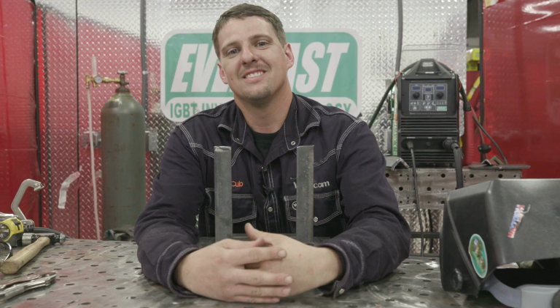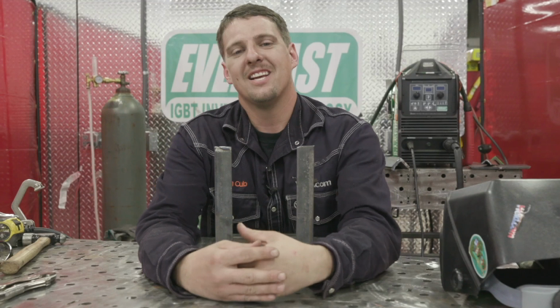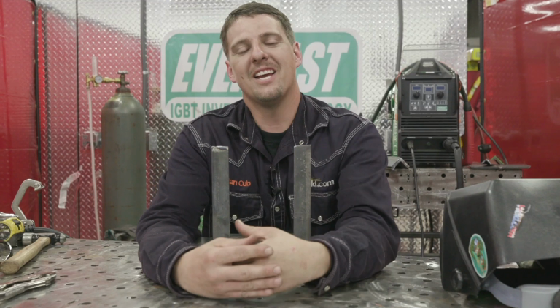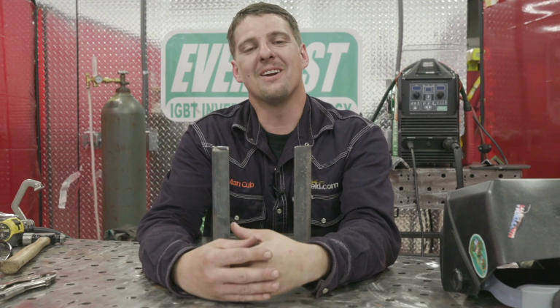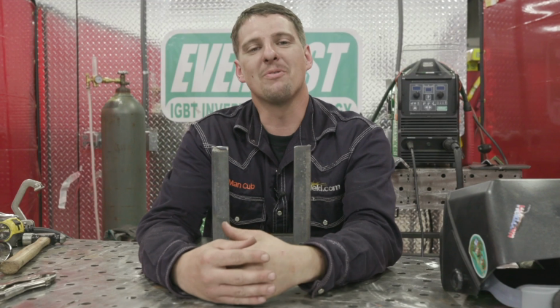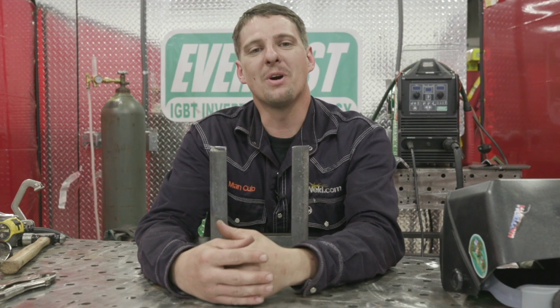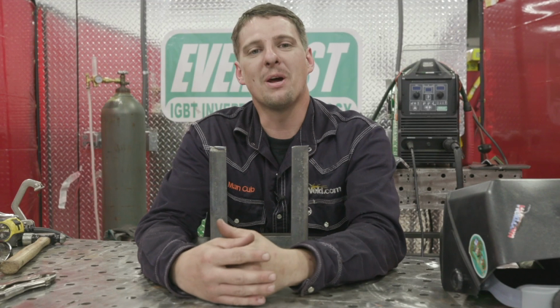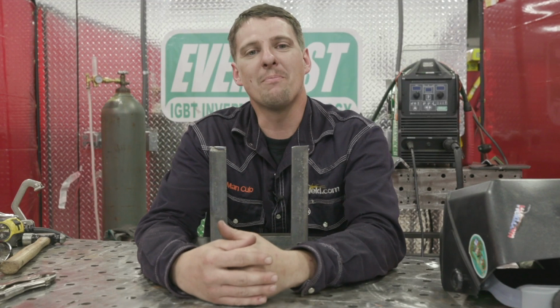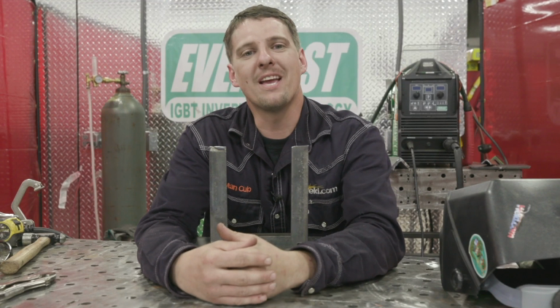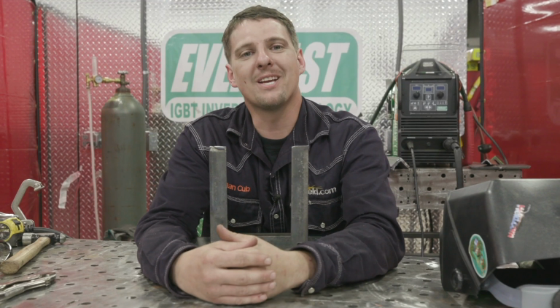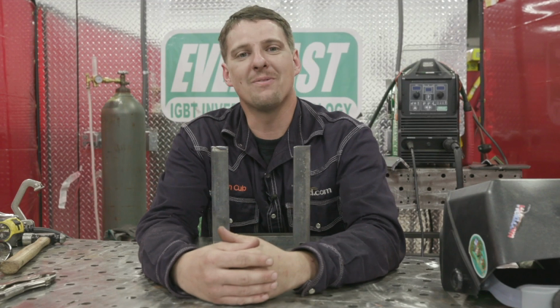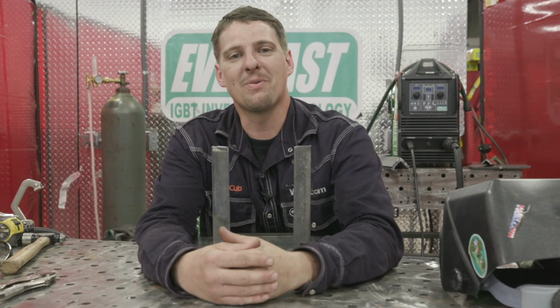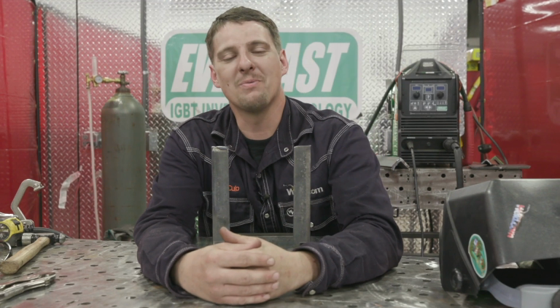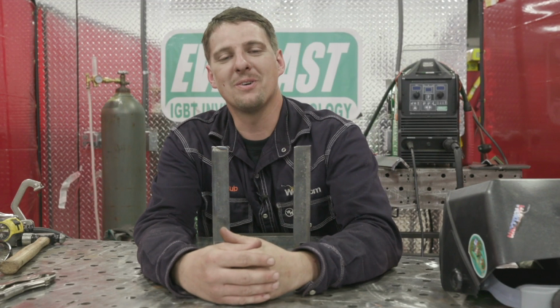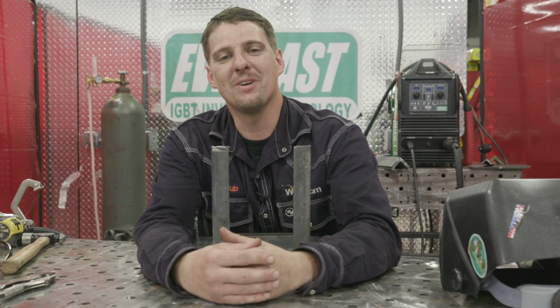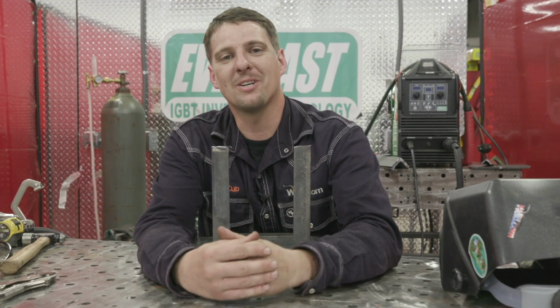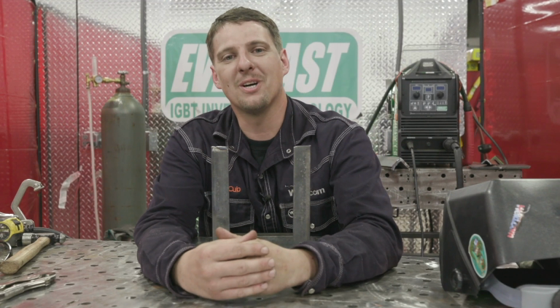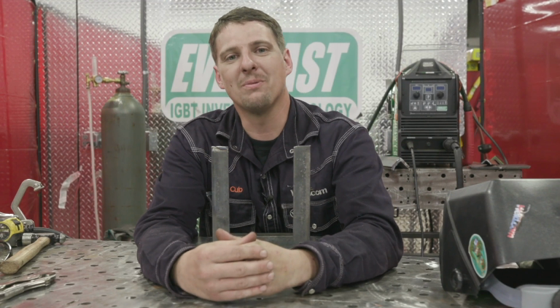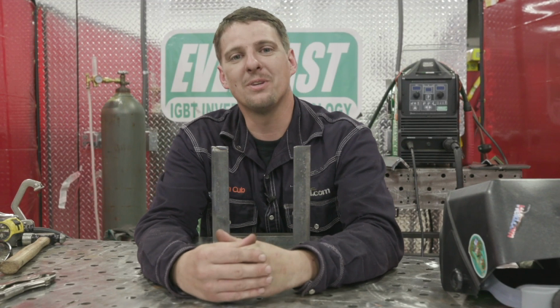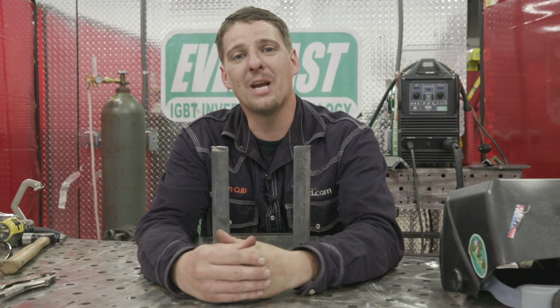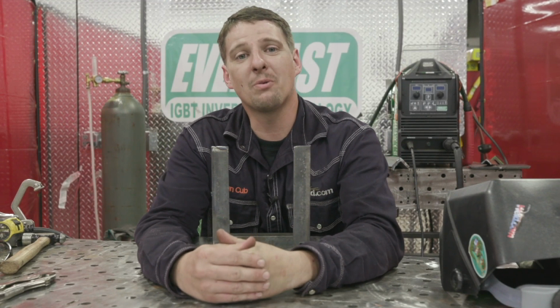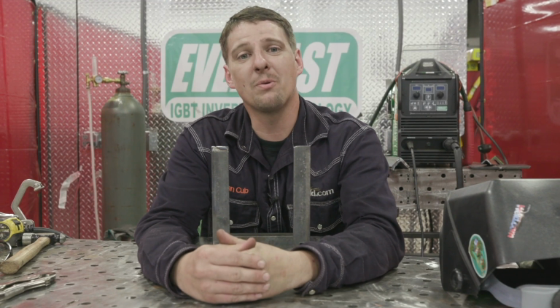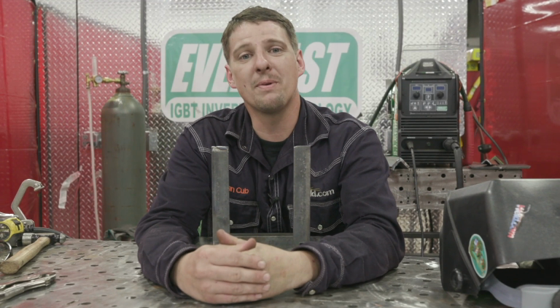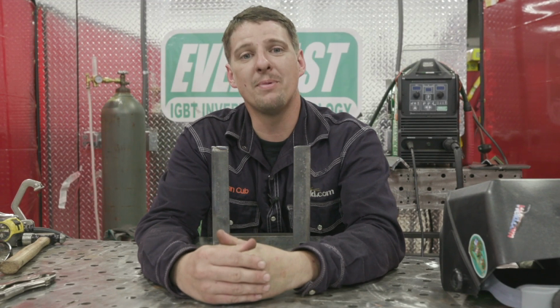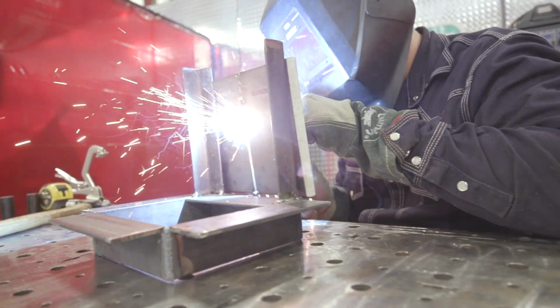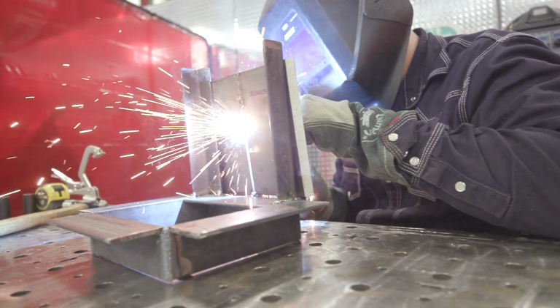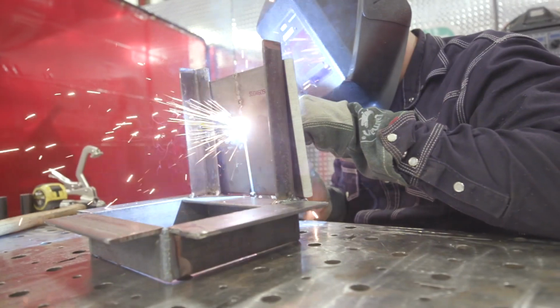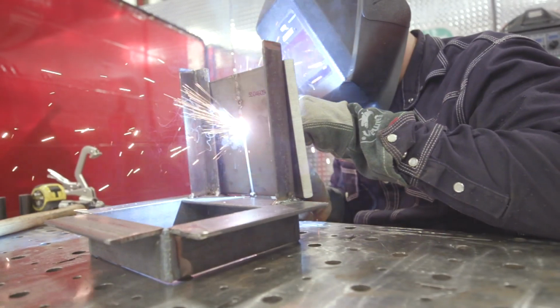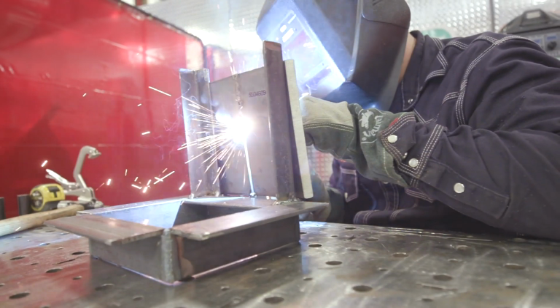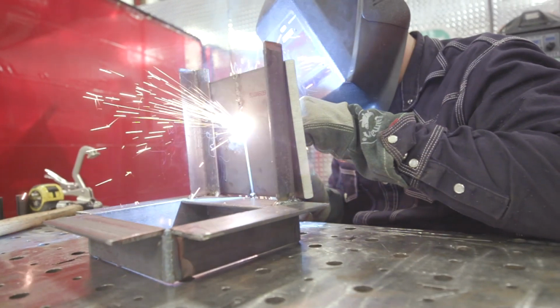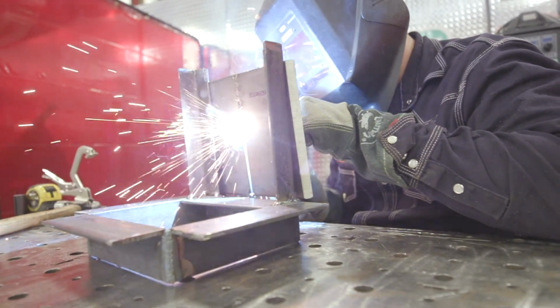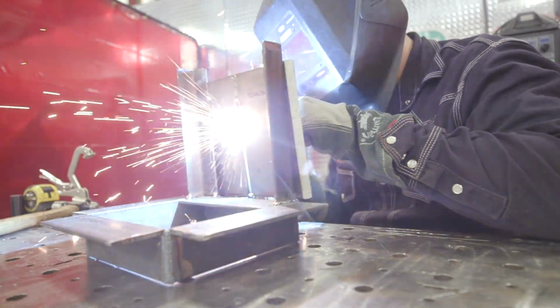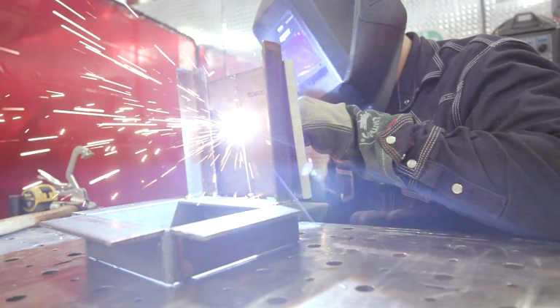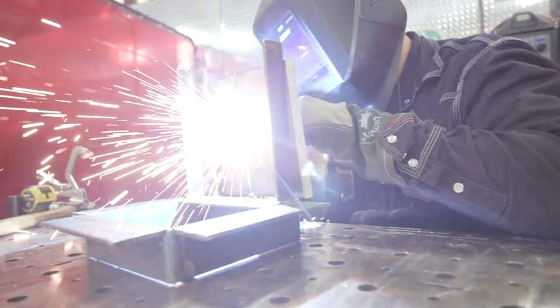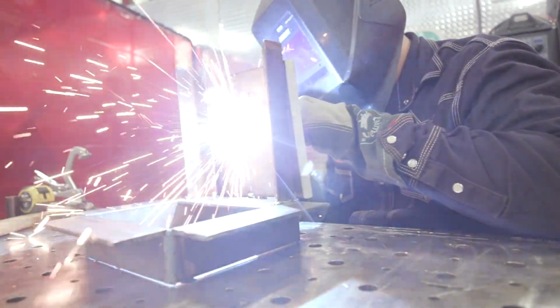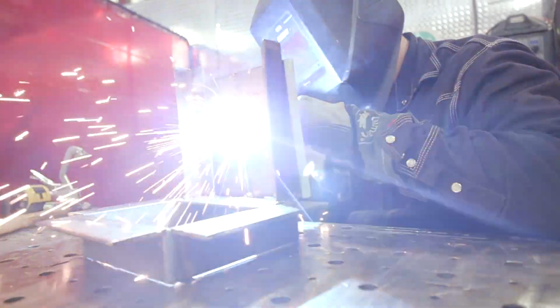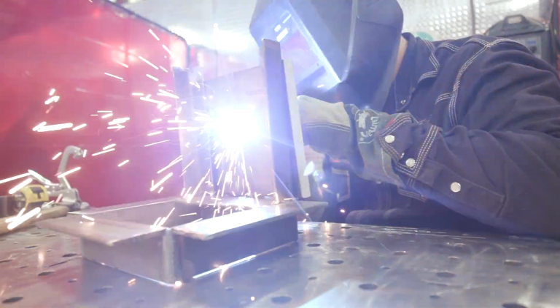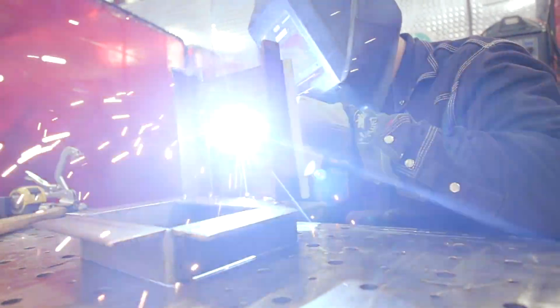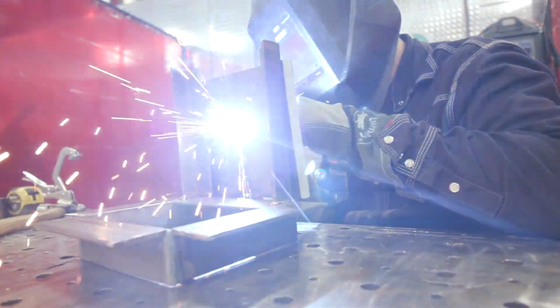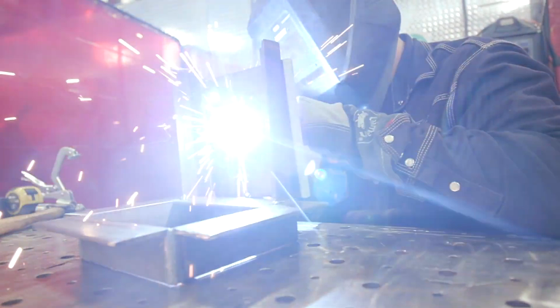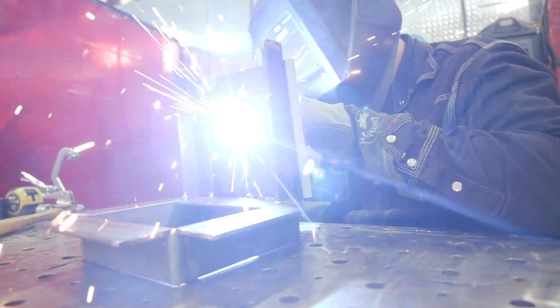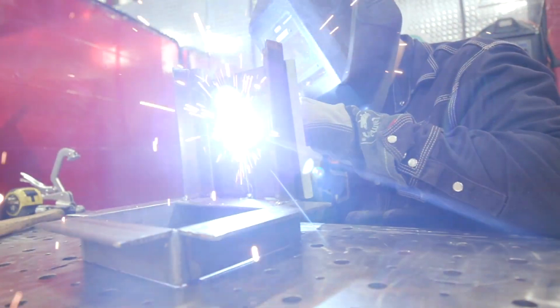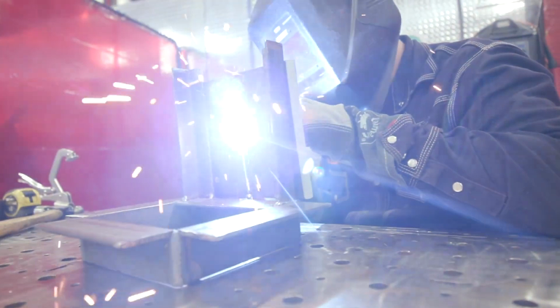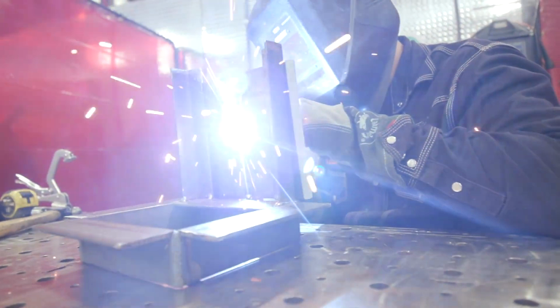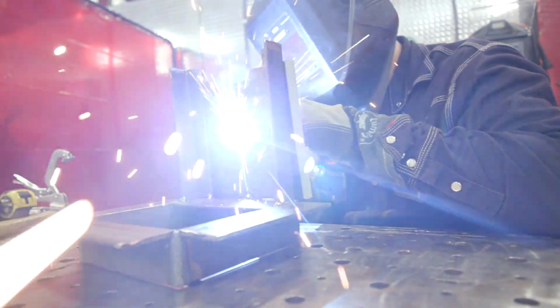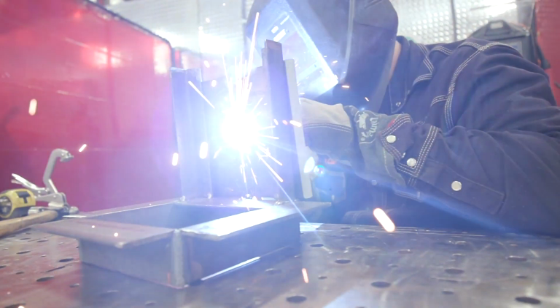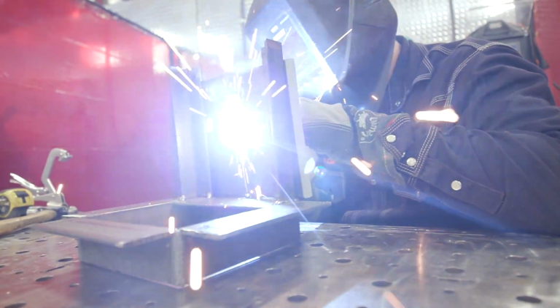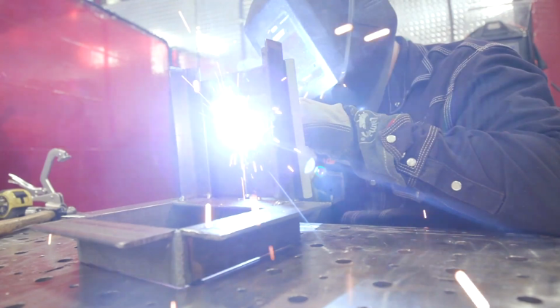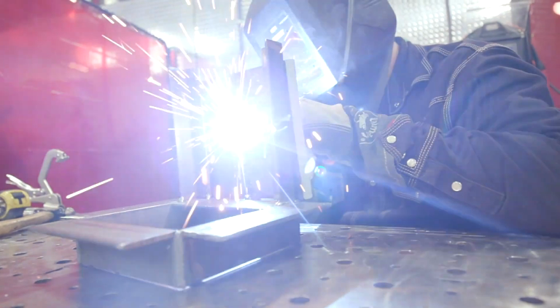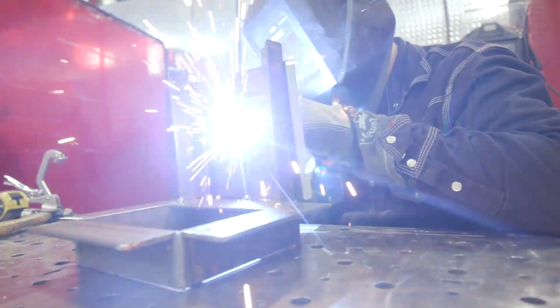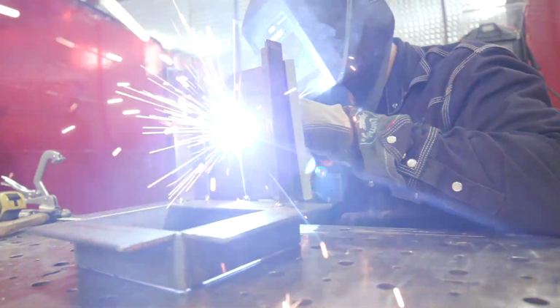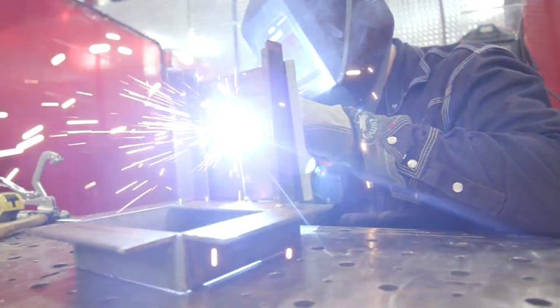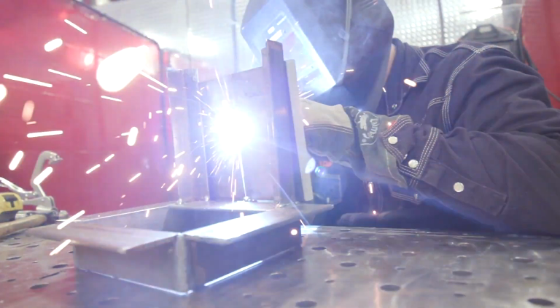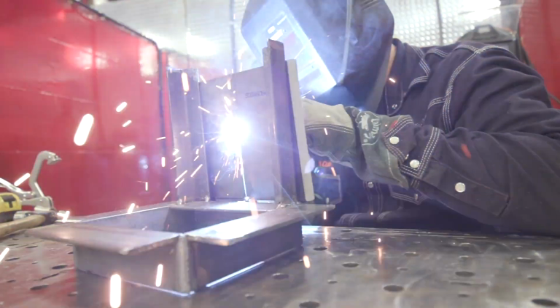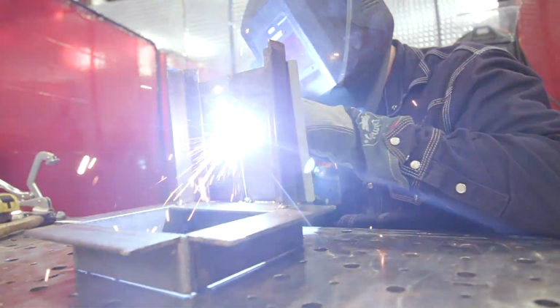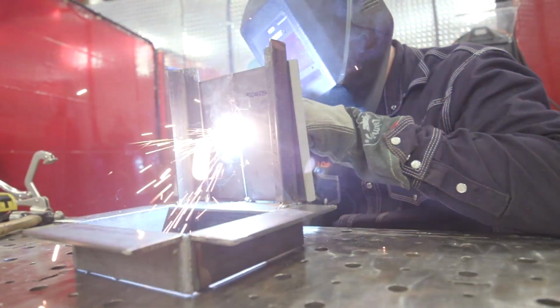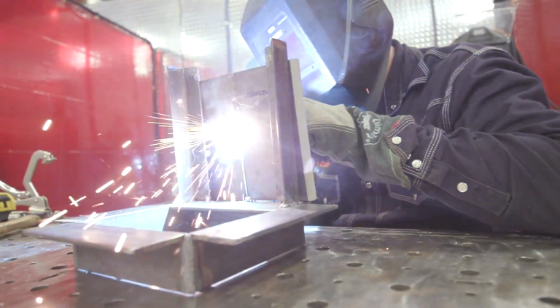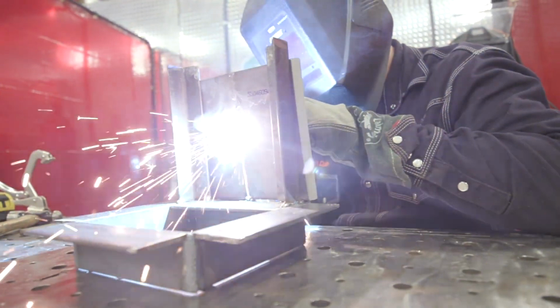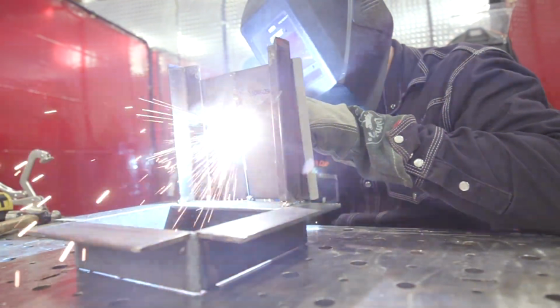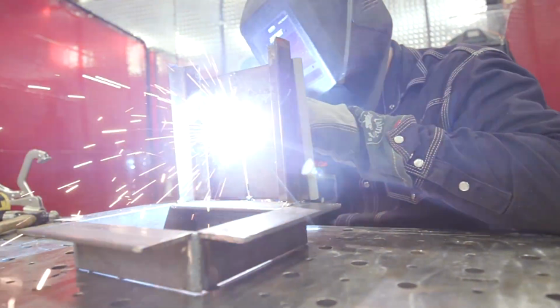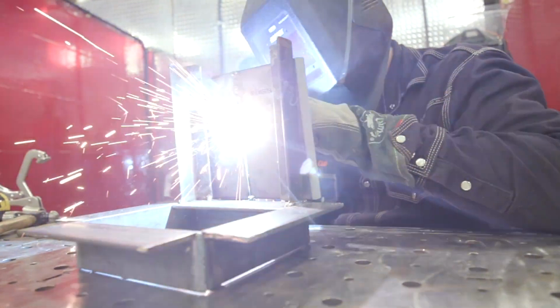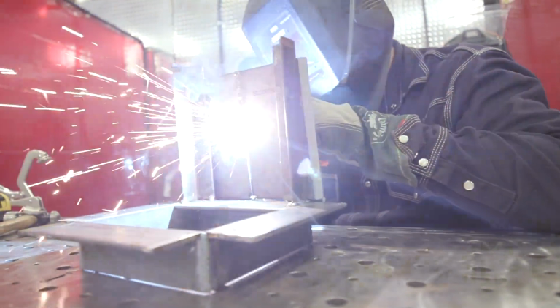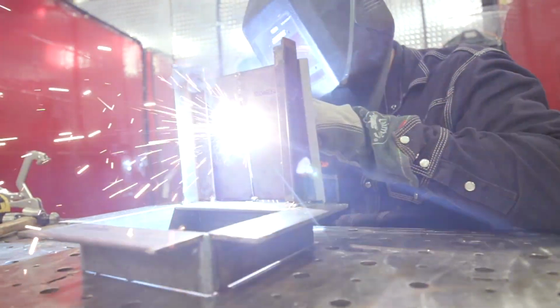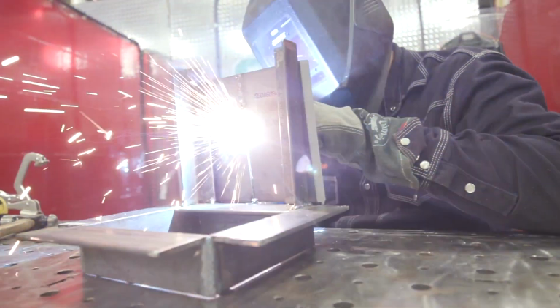Hey everyone, I'm Mann Cub from weld.com. Today we're going to be building a testing fixture. If you're looking for a good first project, this will be a great project for you.